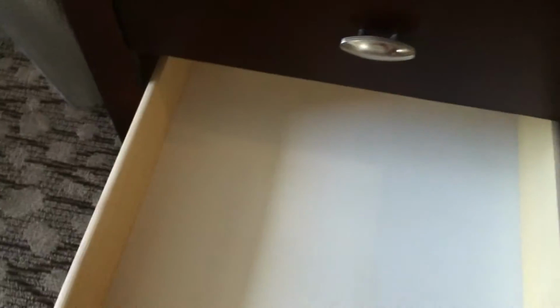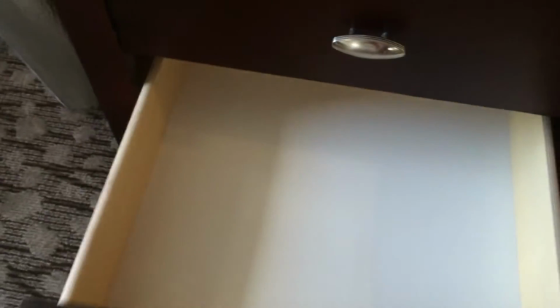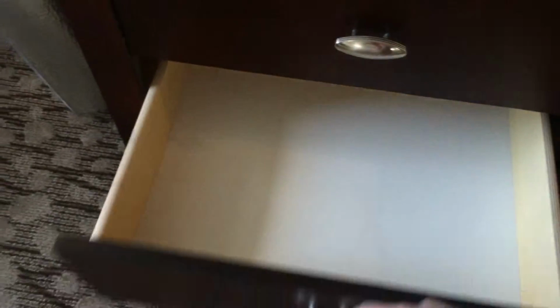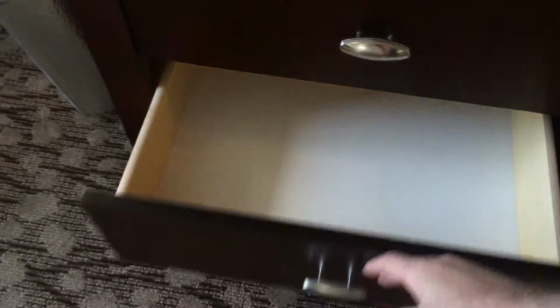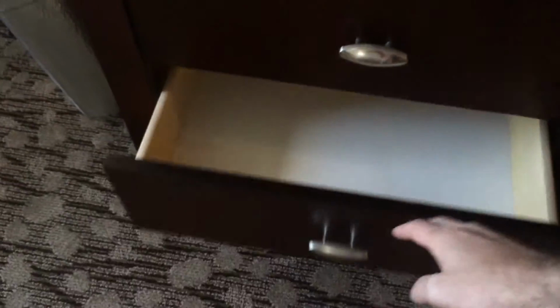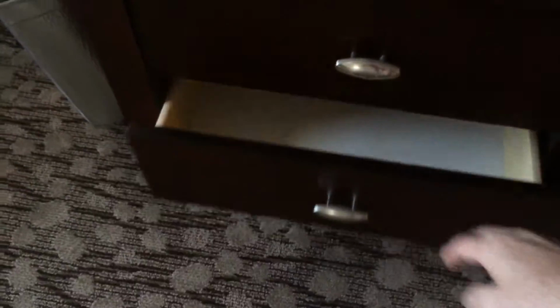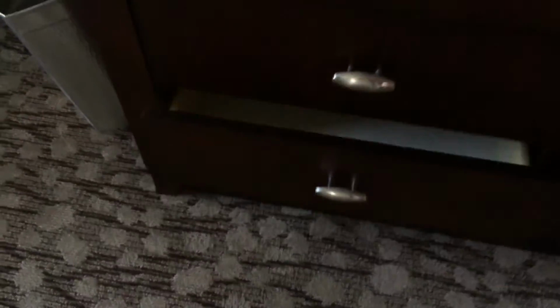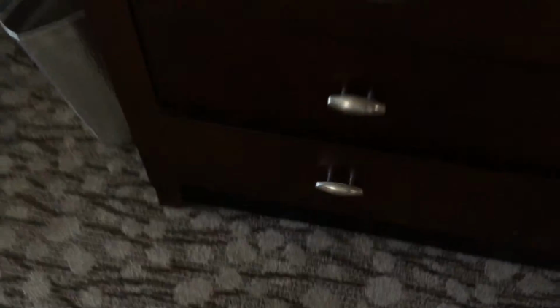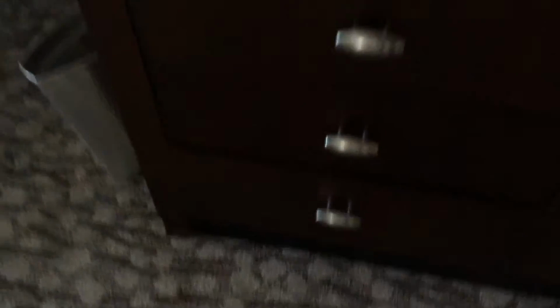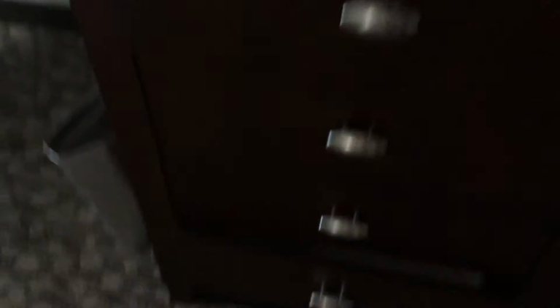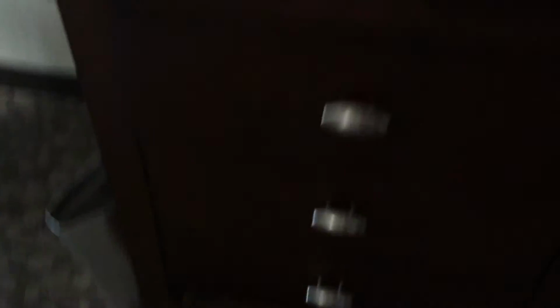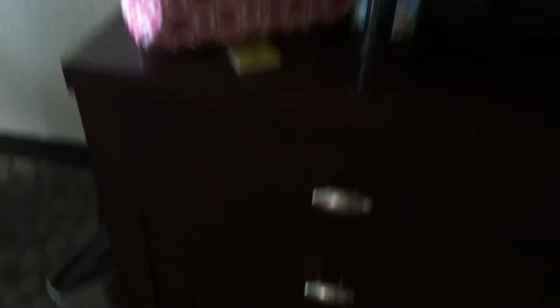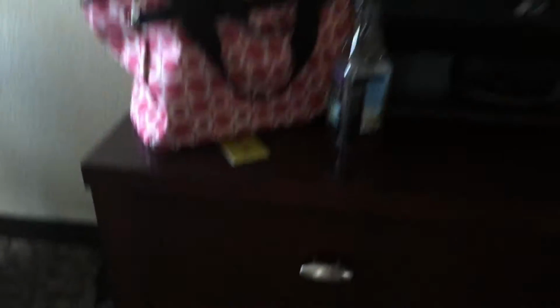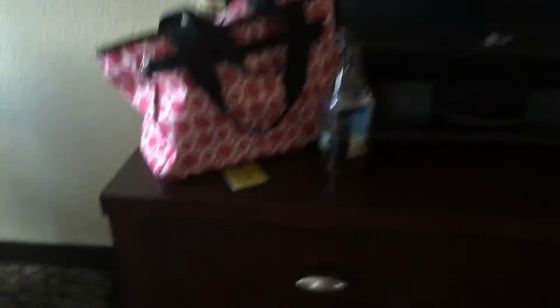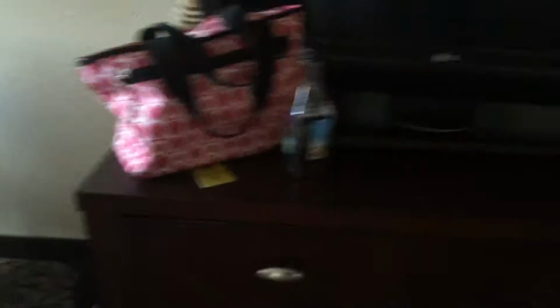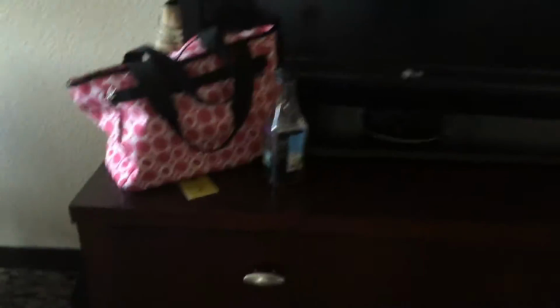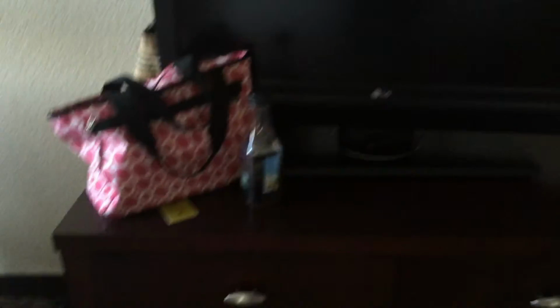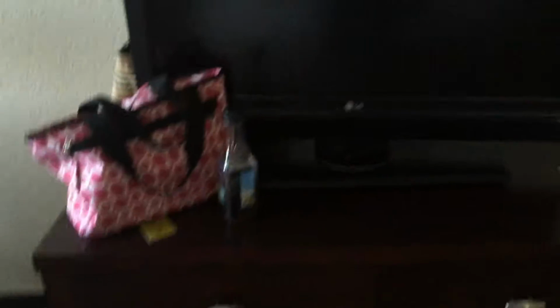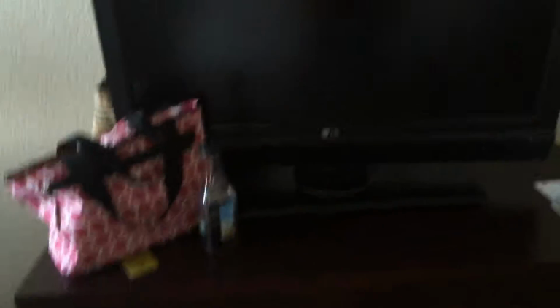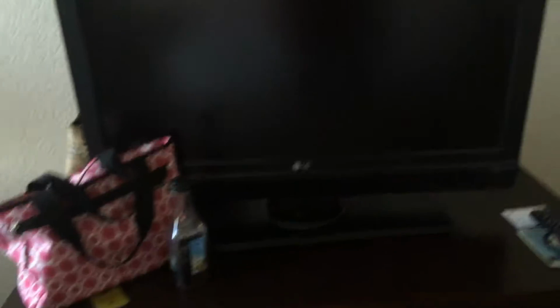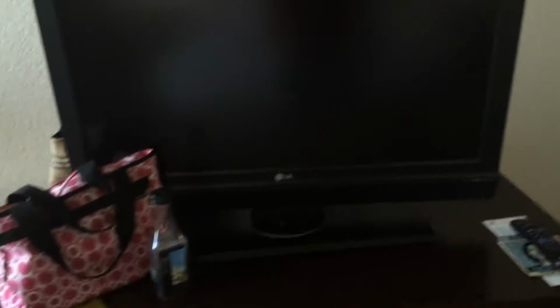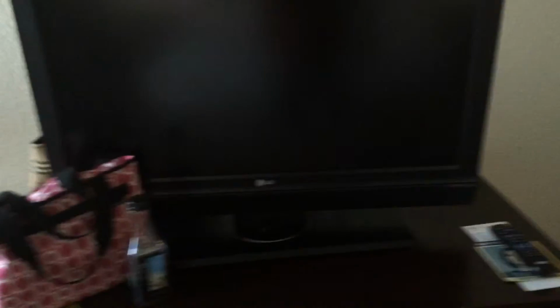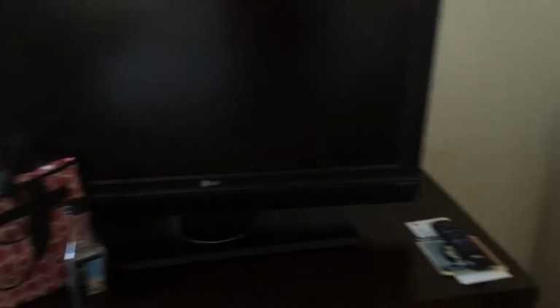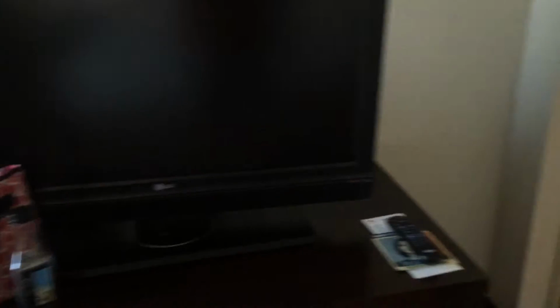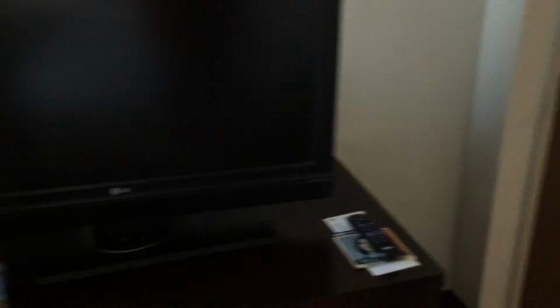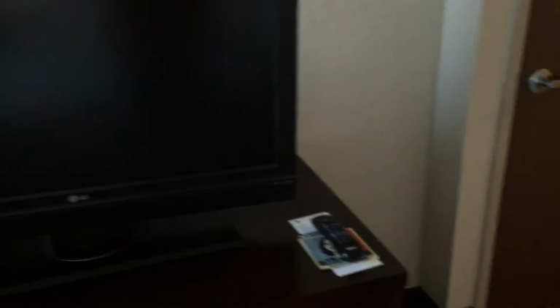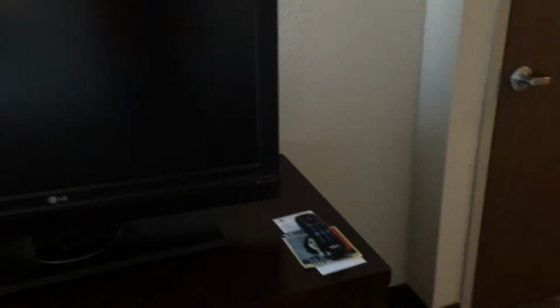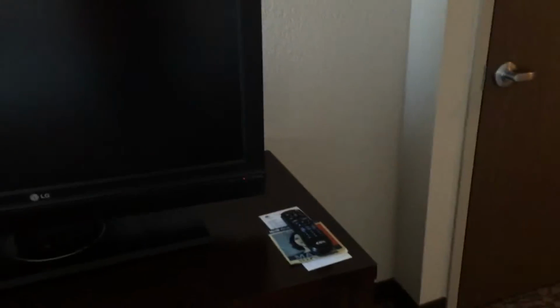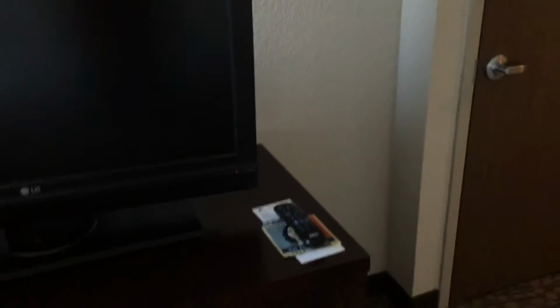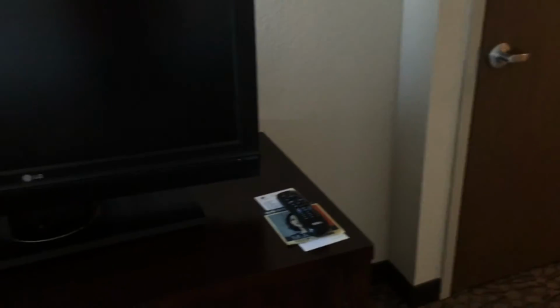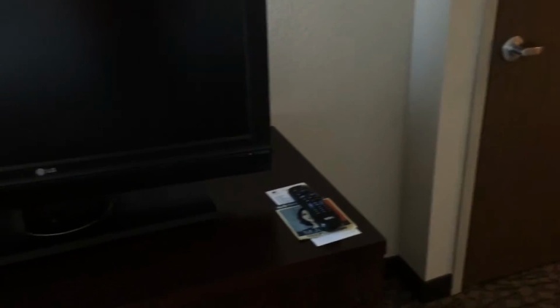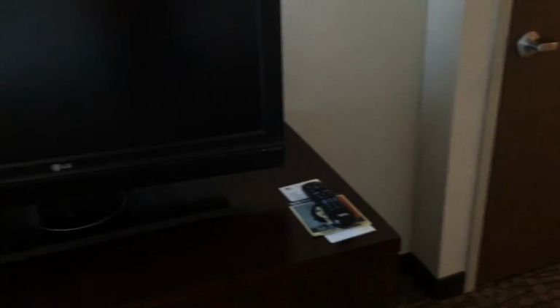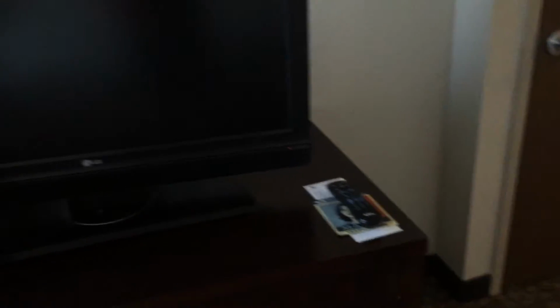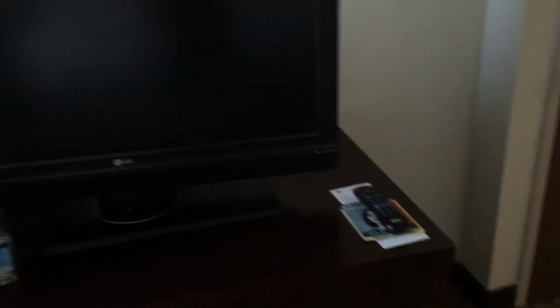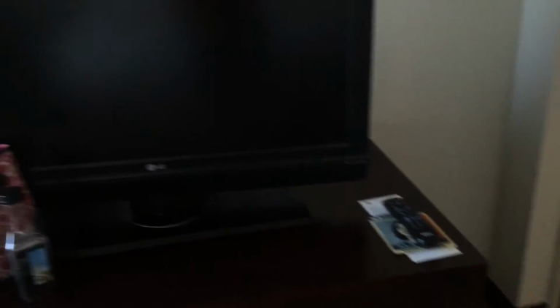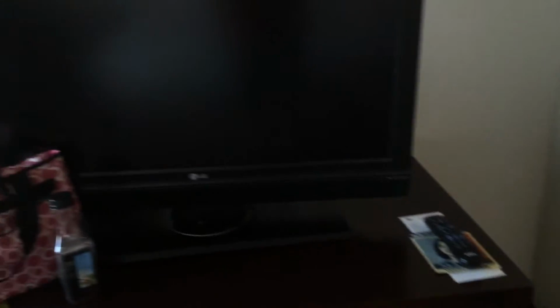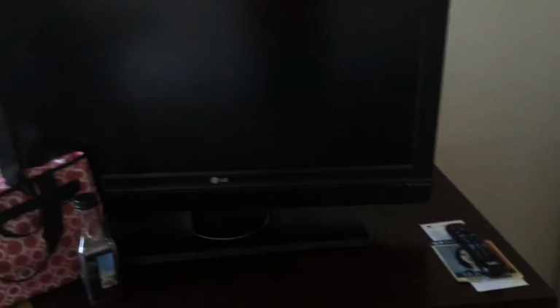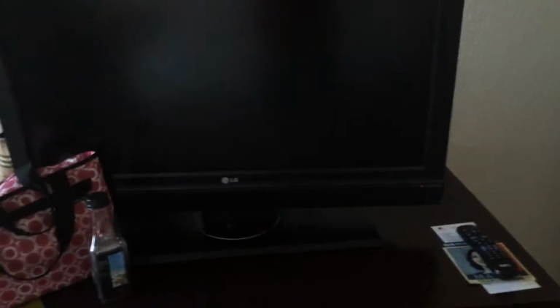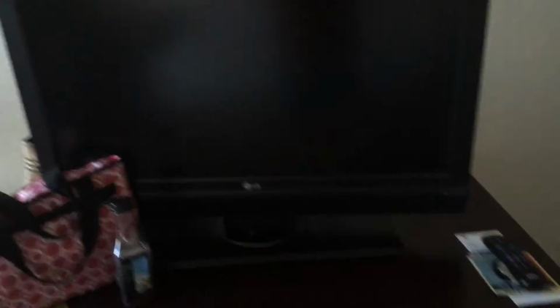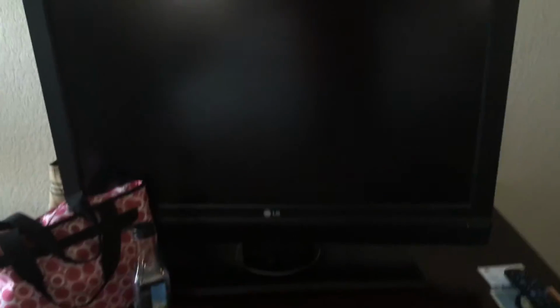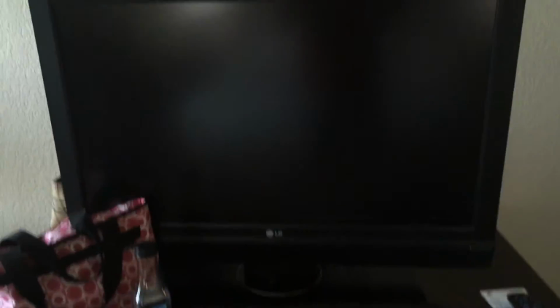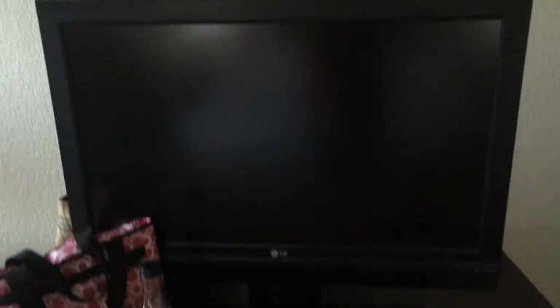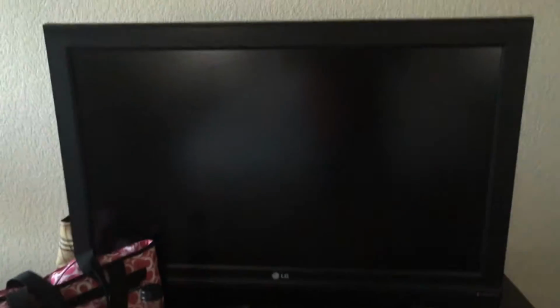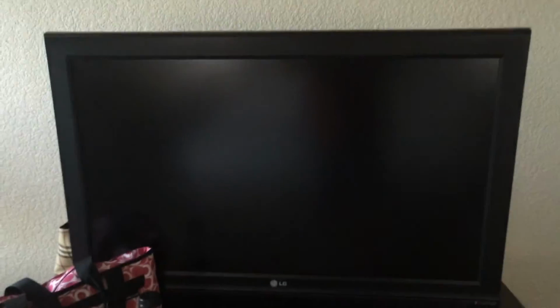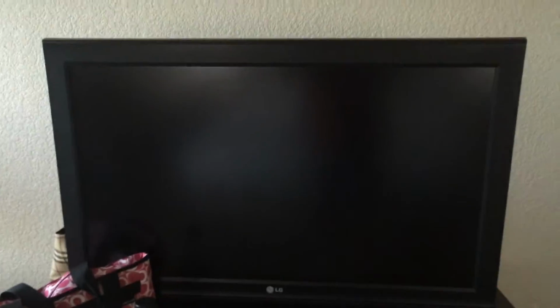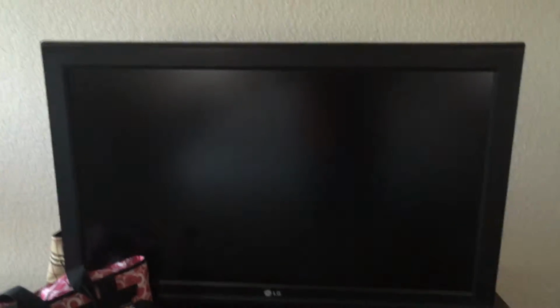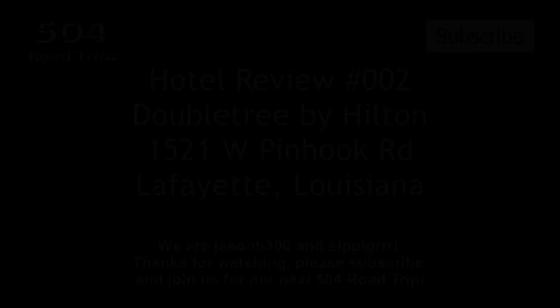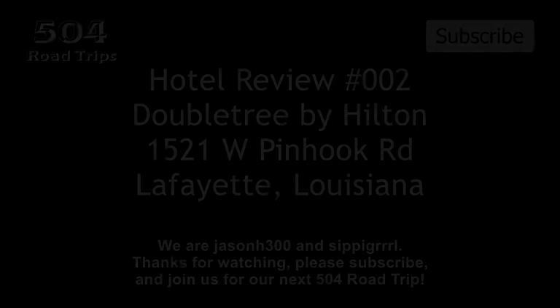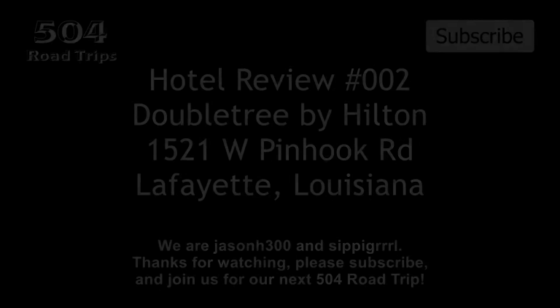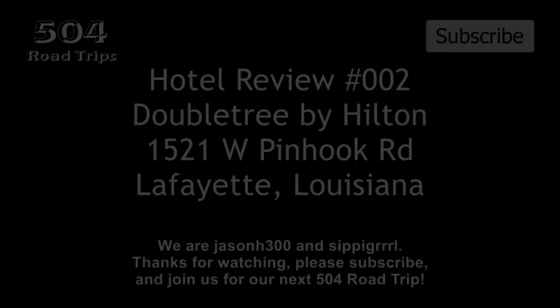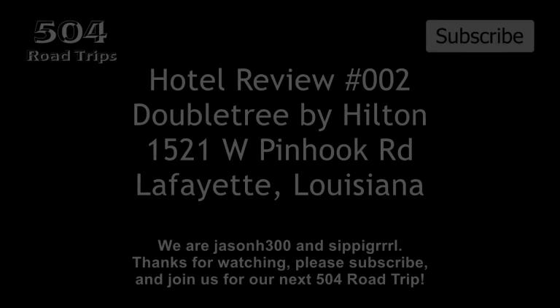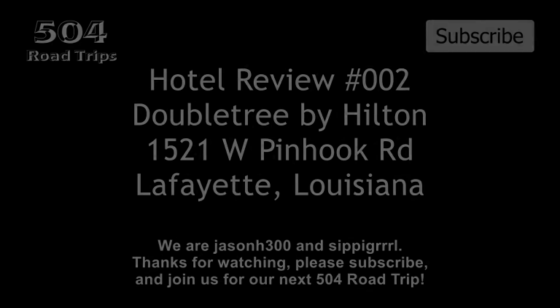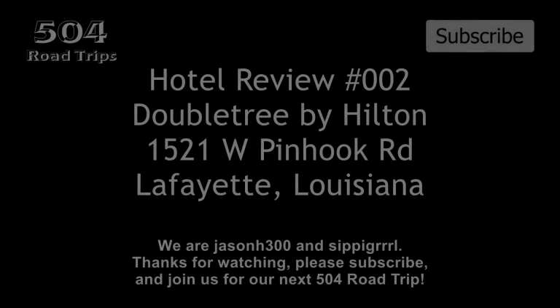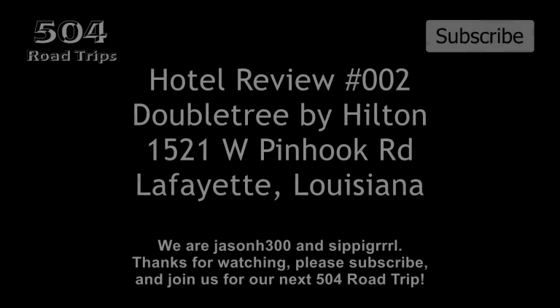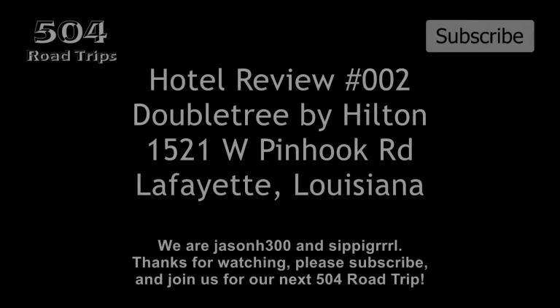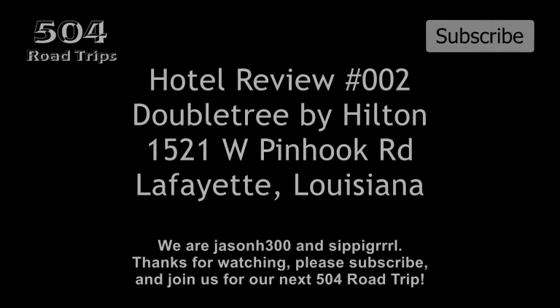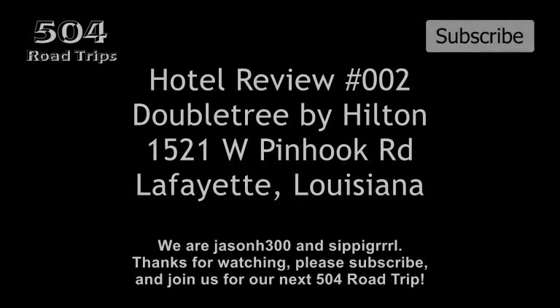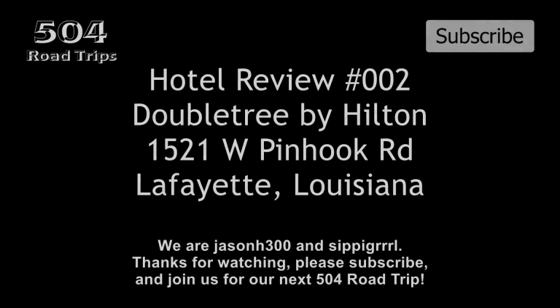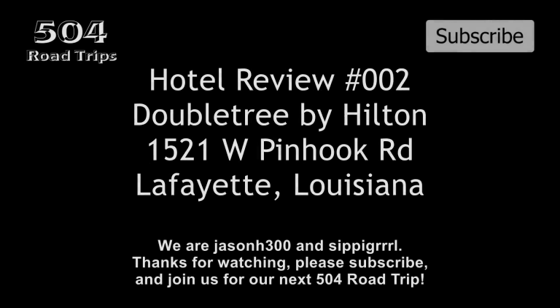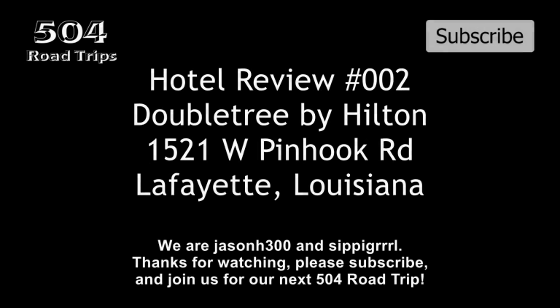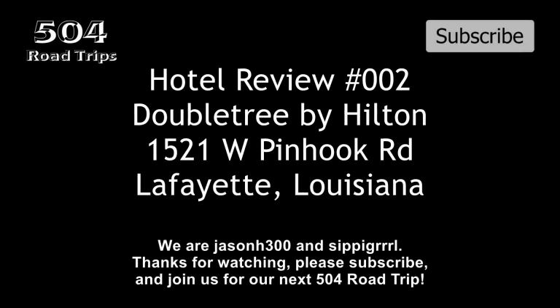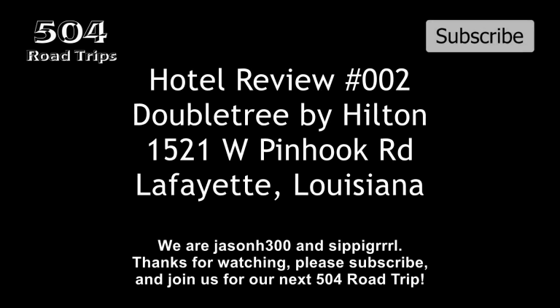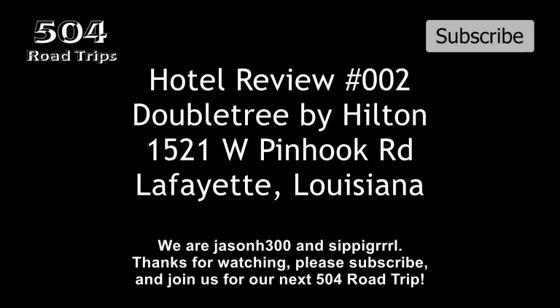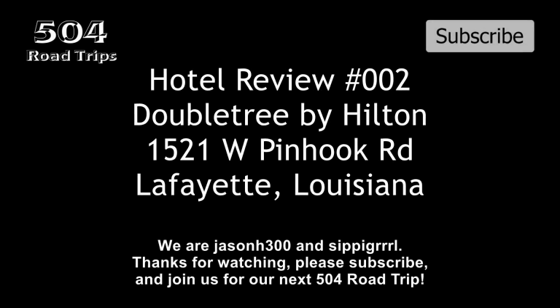And this concludes our hotel review. Thanks for watching. Please subscribe and share and join us for our next 504 Road Trip.